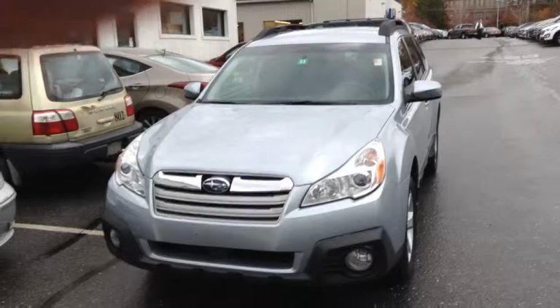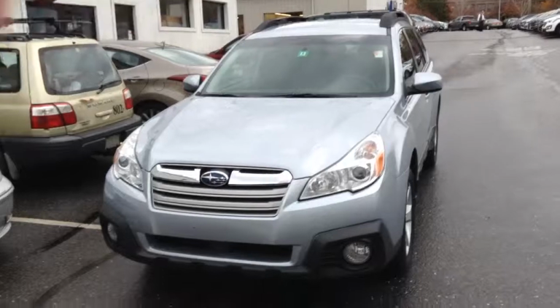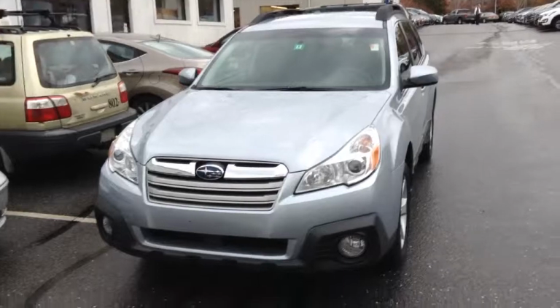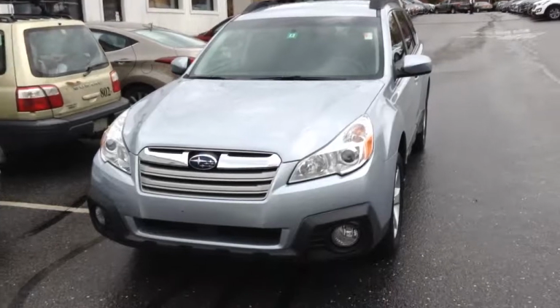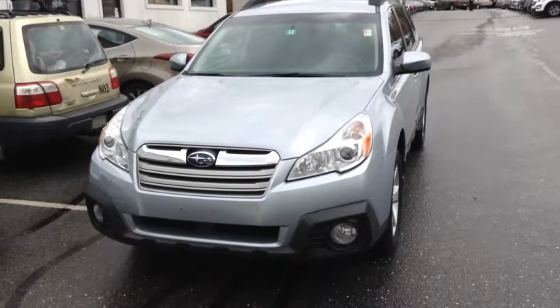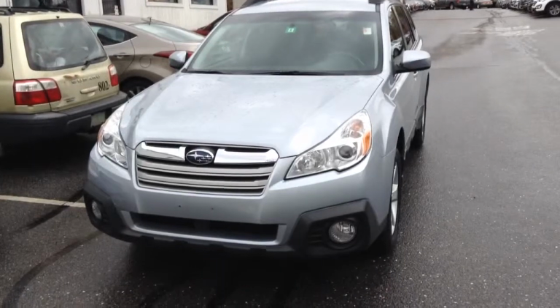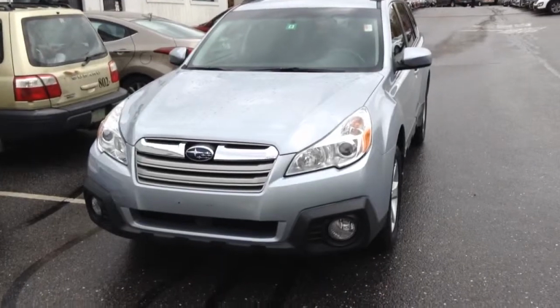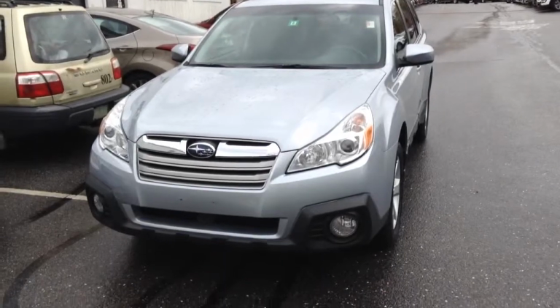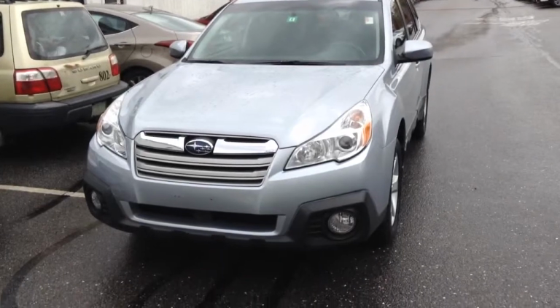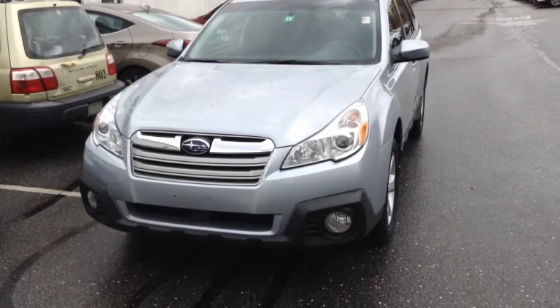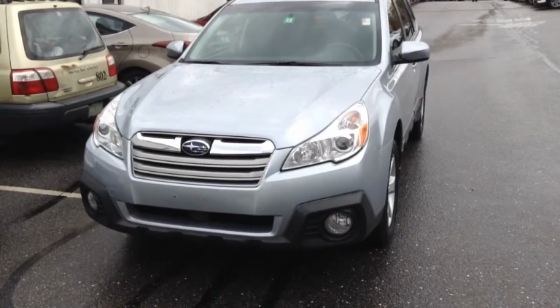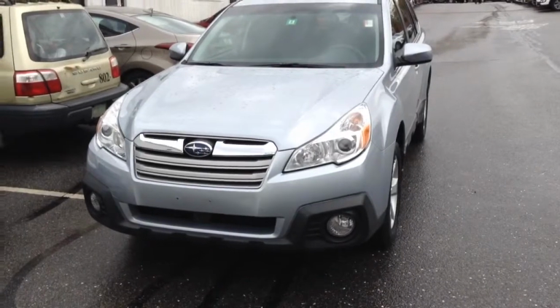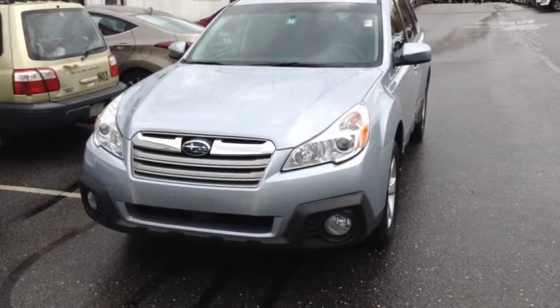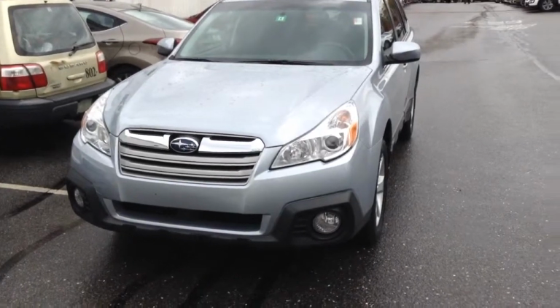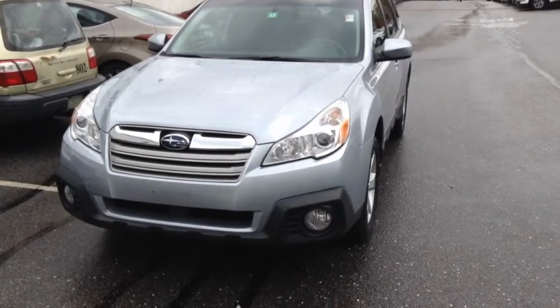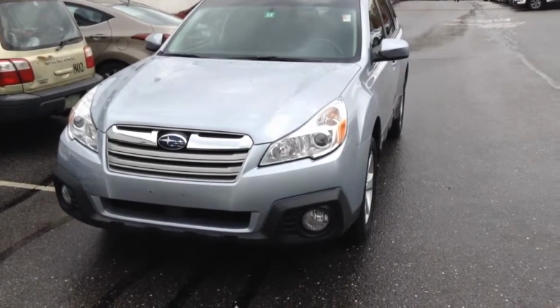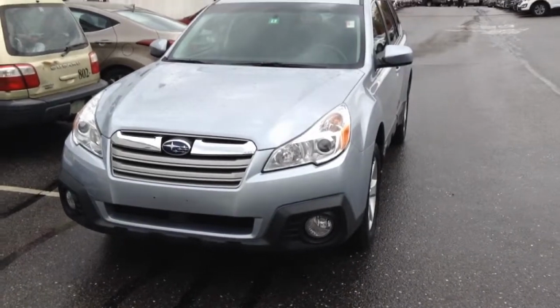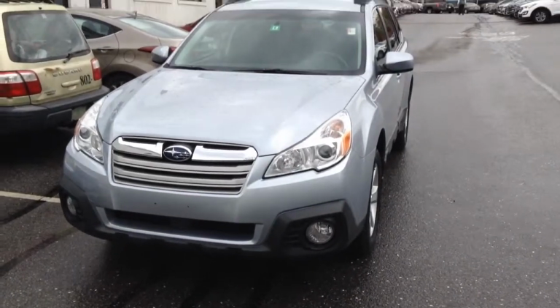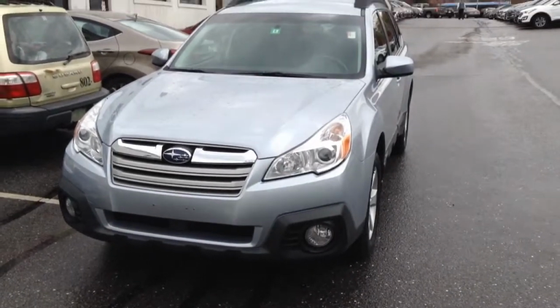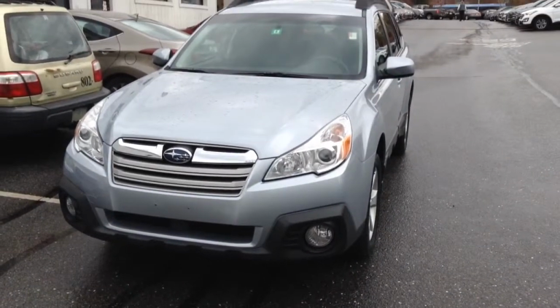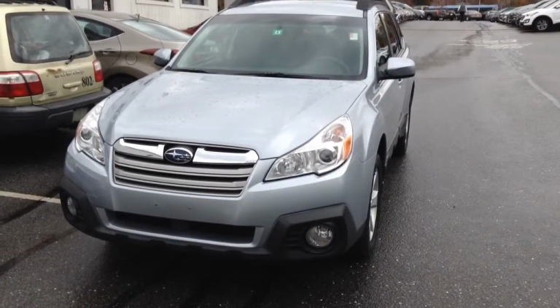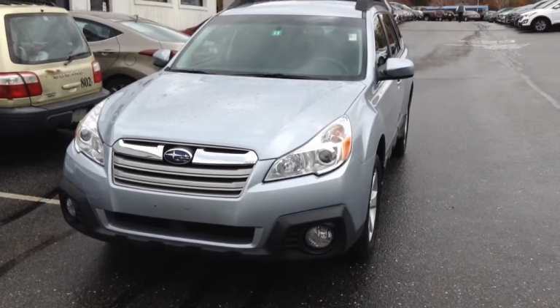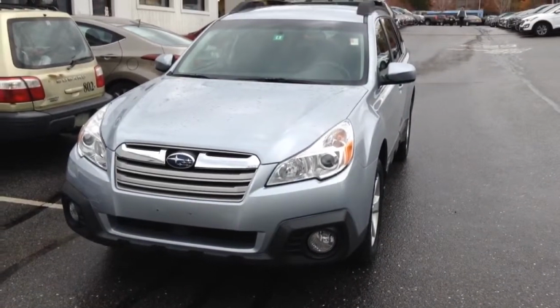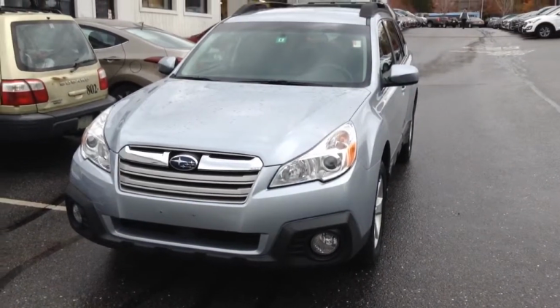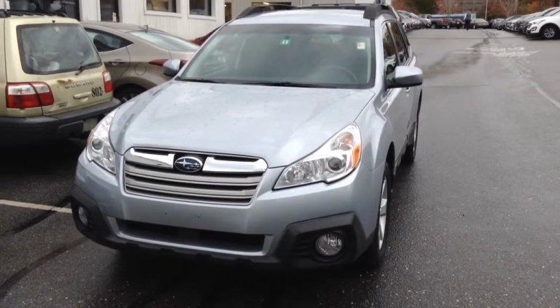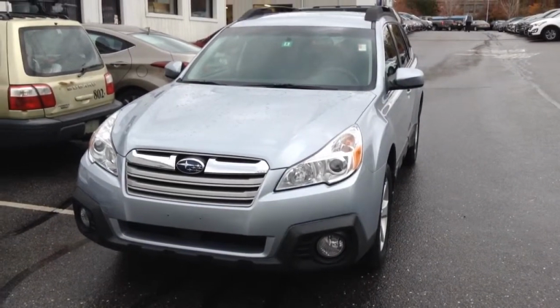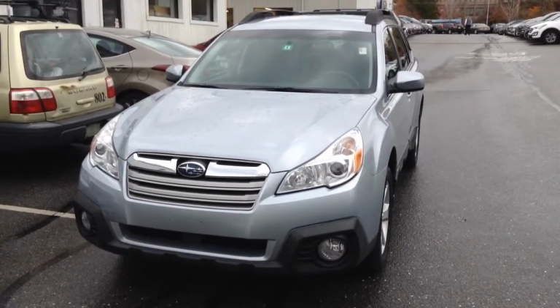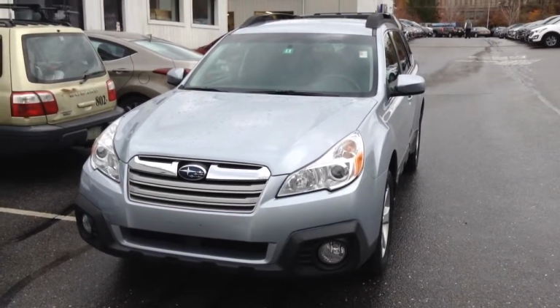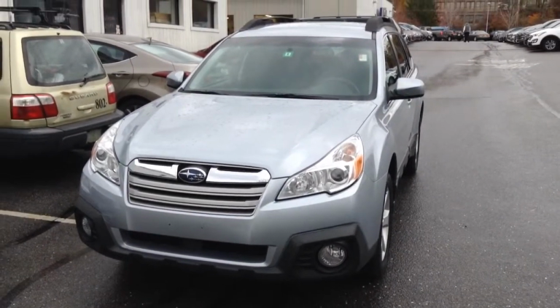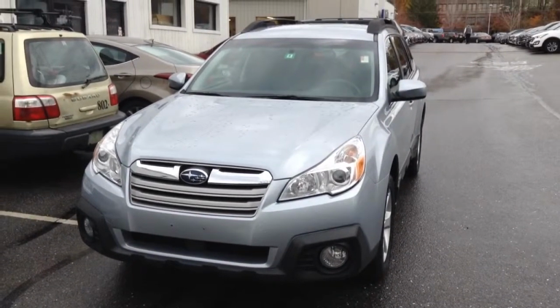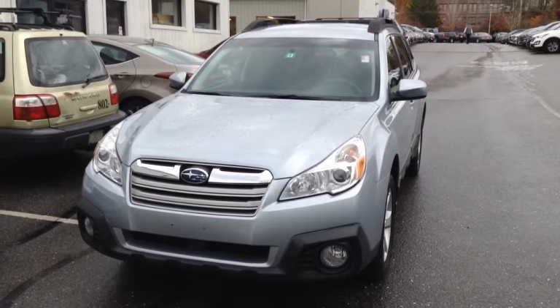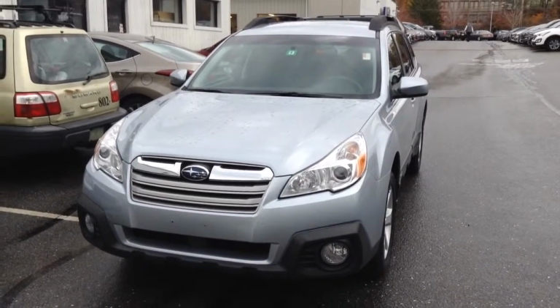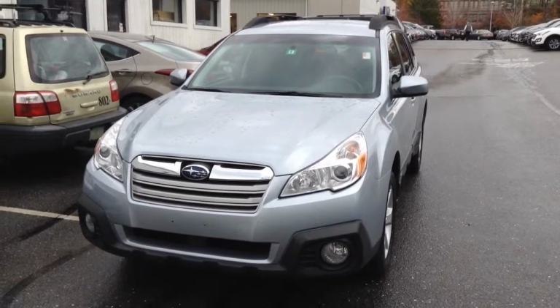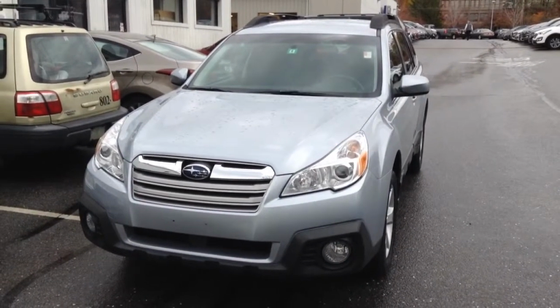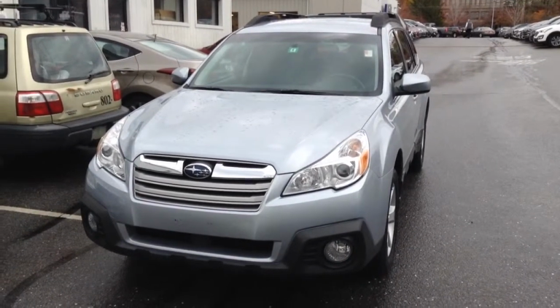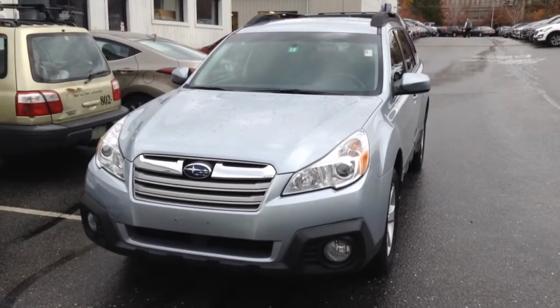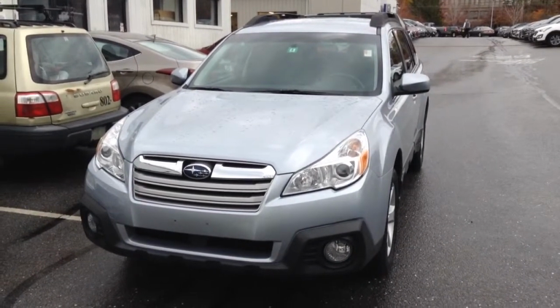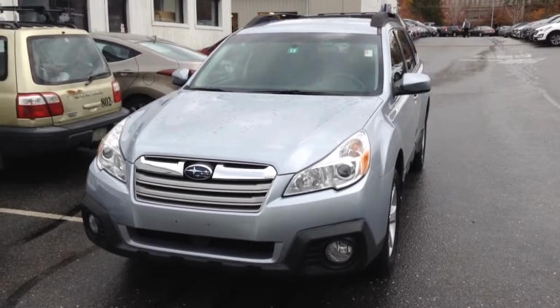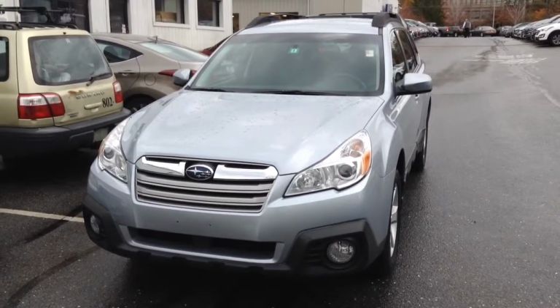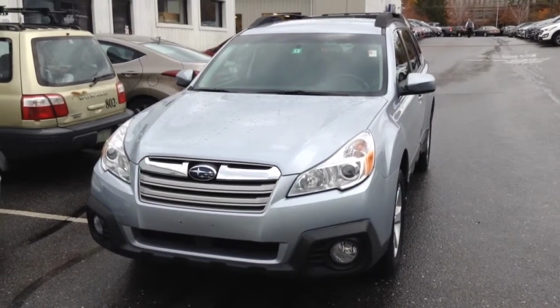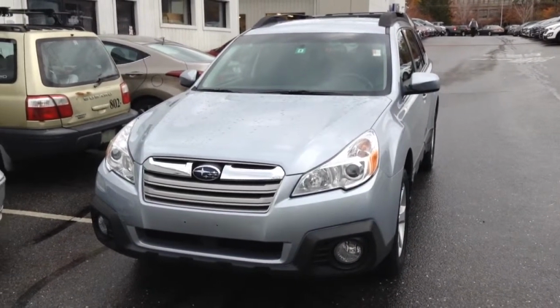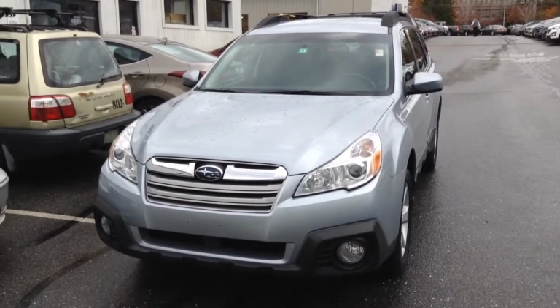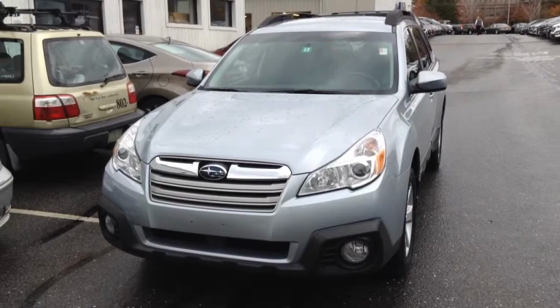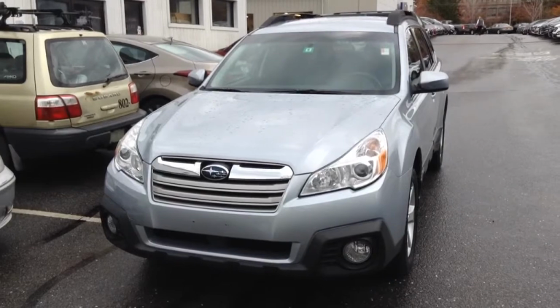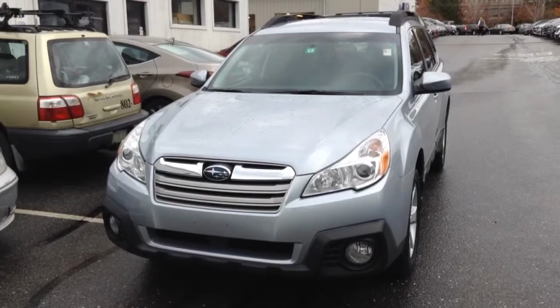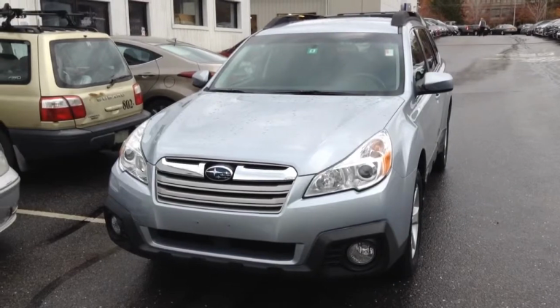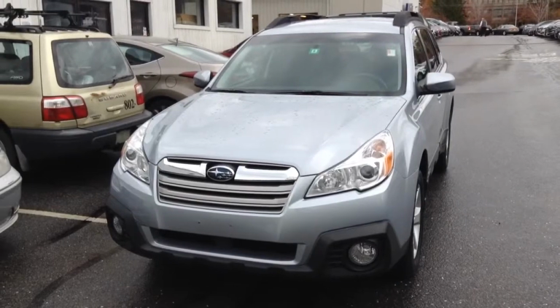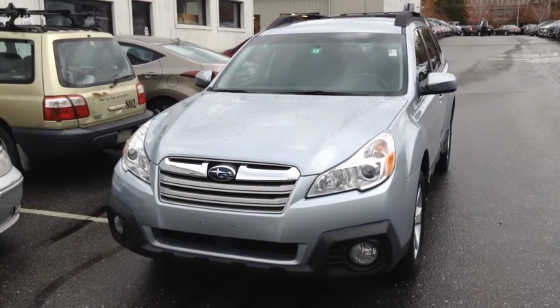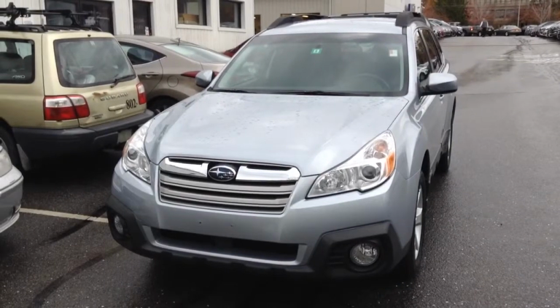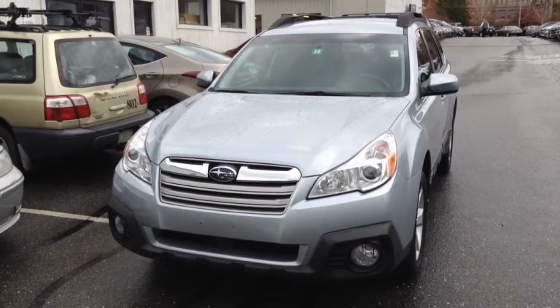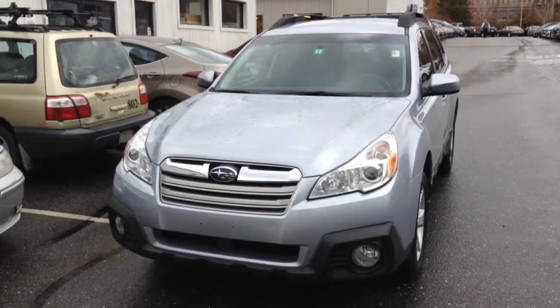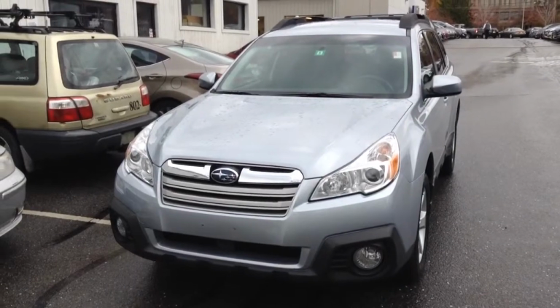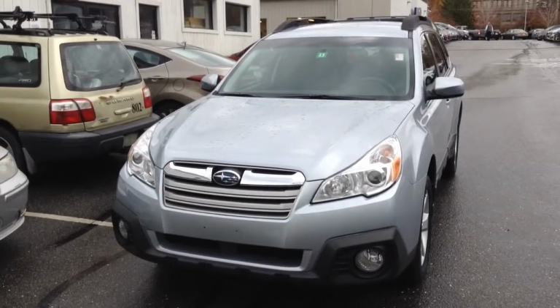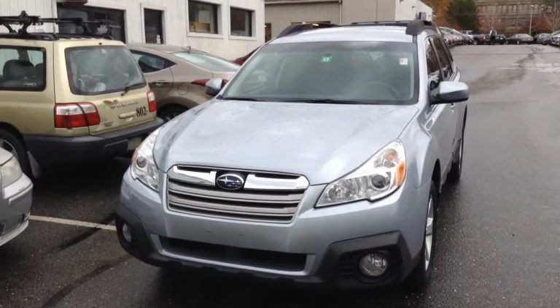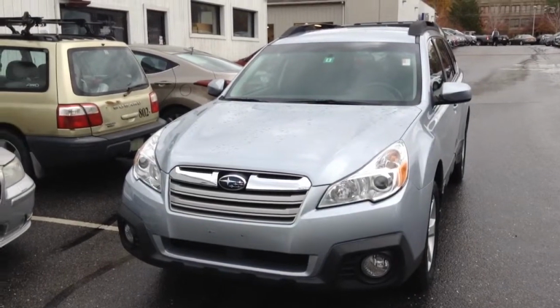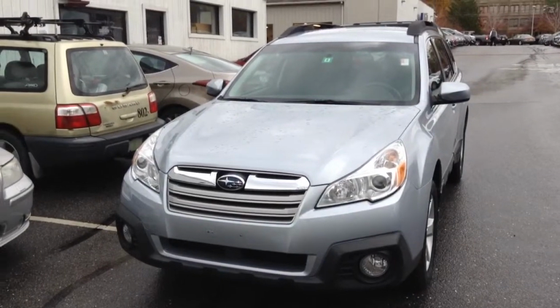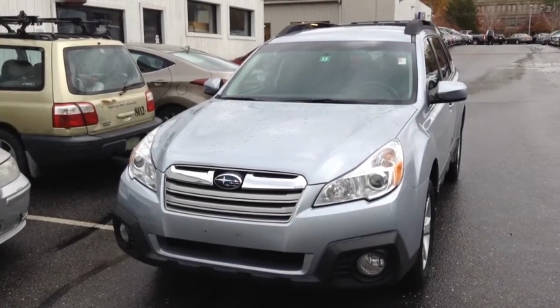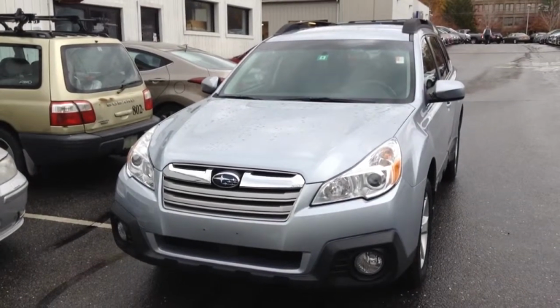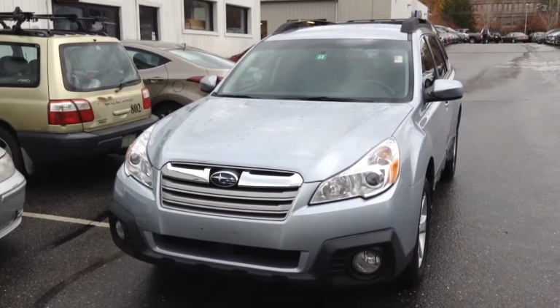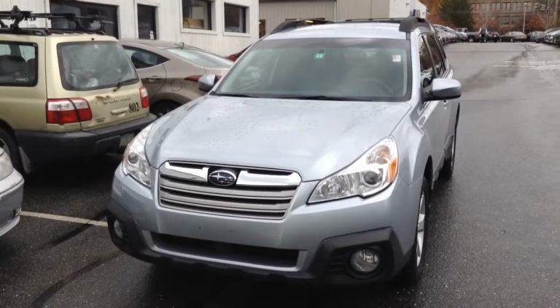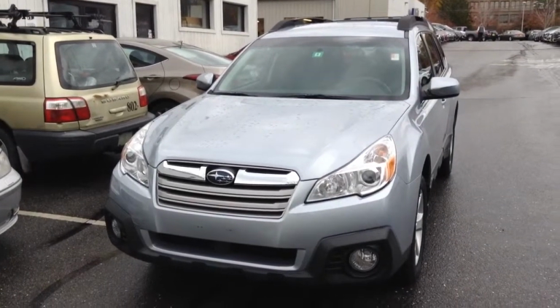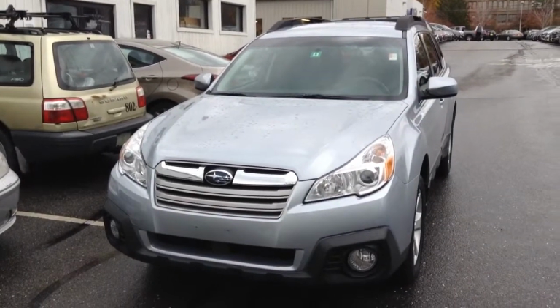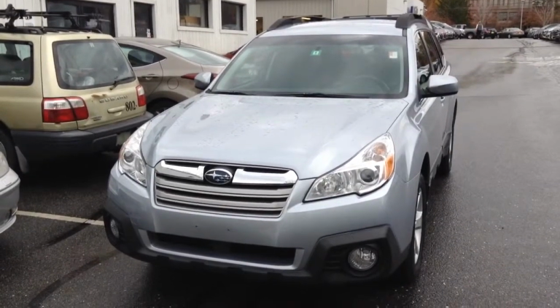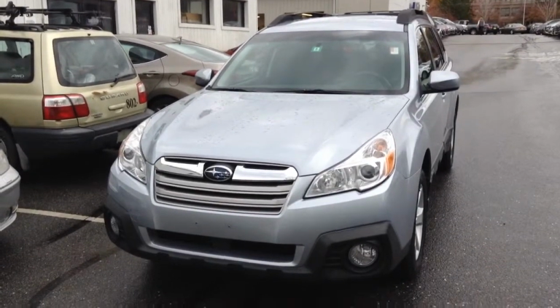Hi Doris, this is TJ at Burlington Hyundai. I just wanted to give you a quick walk-around video of the Outback that I left you a voice message on this morning.